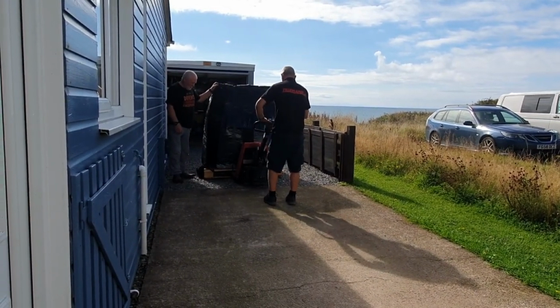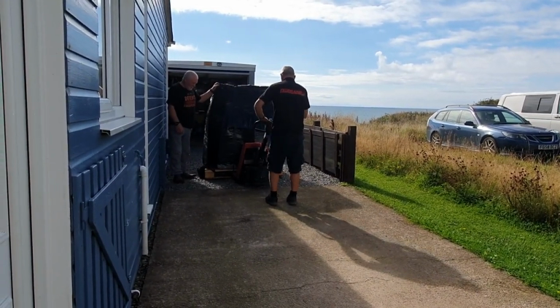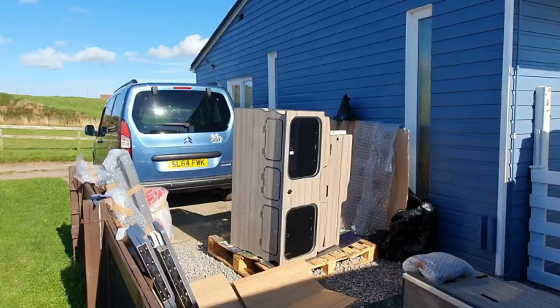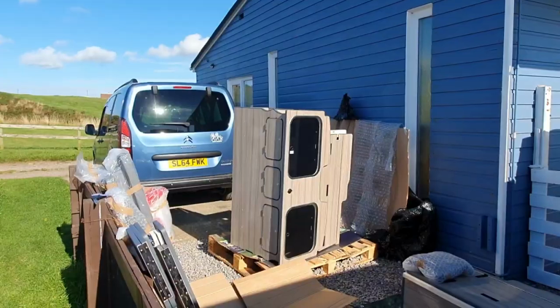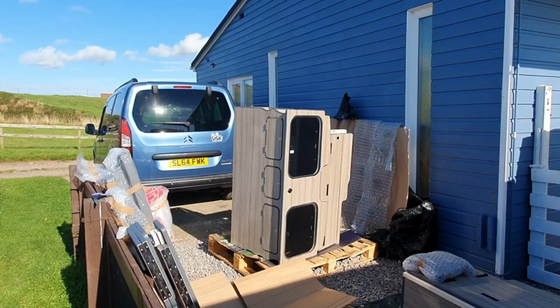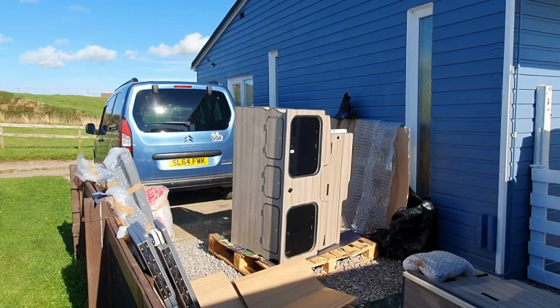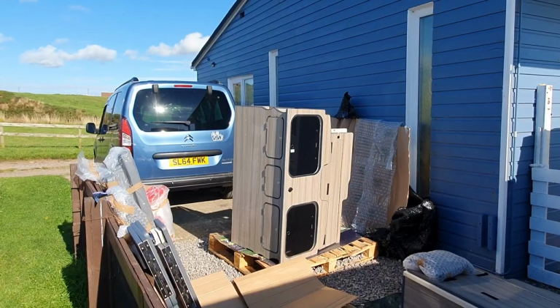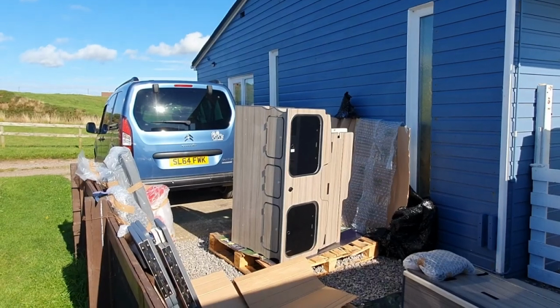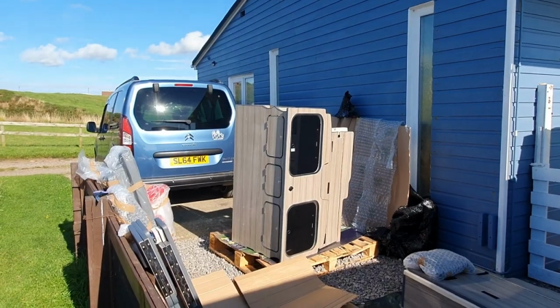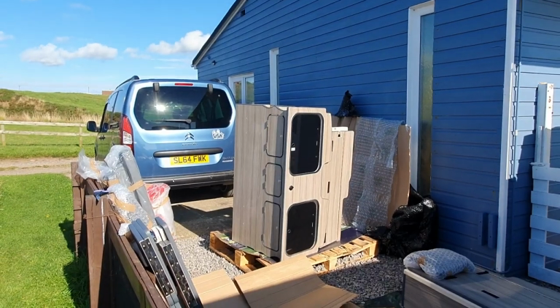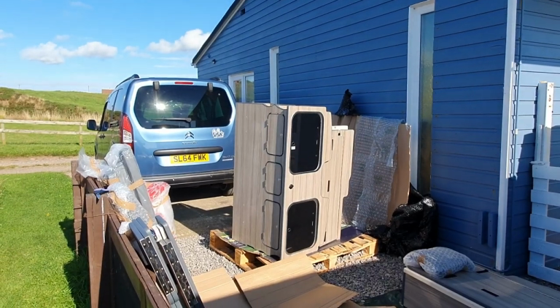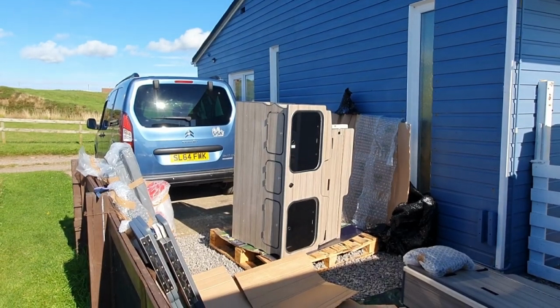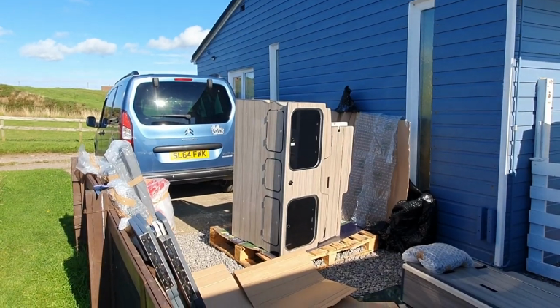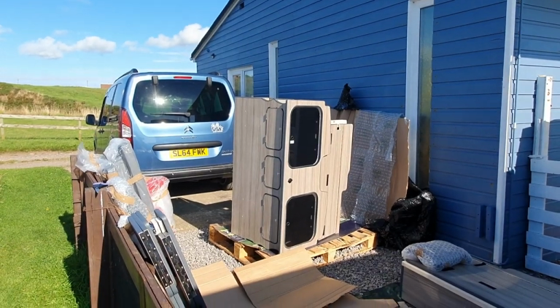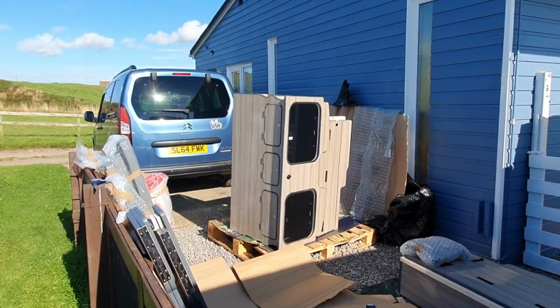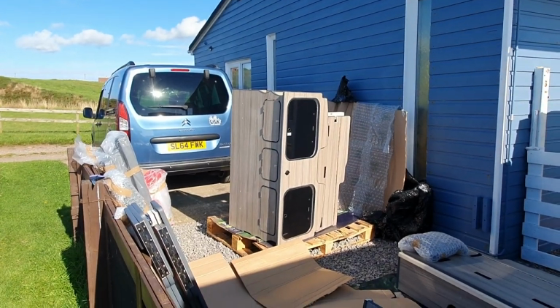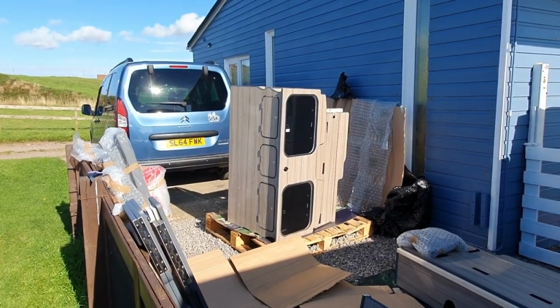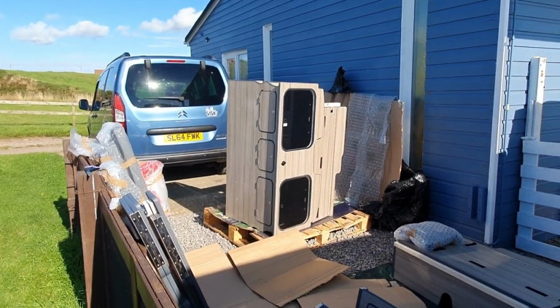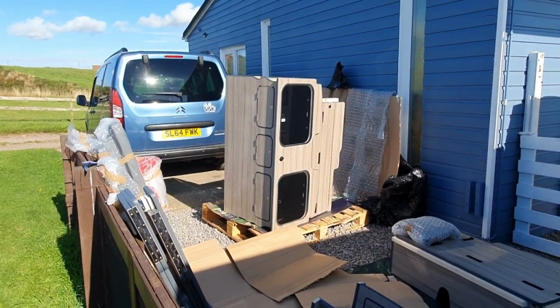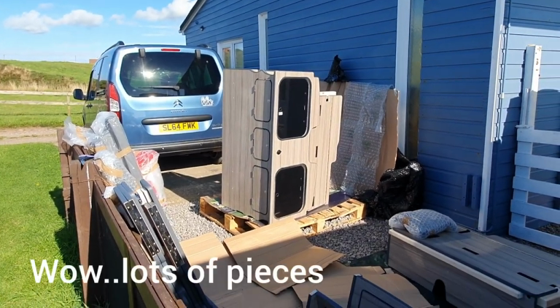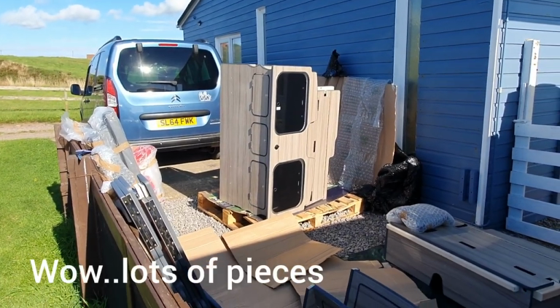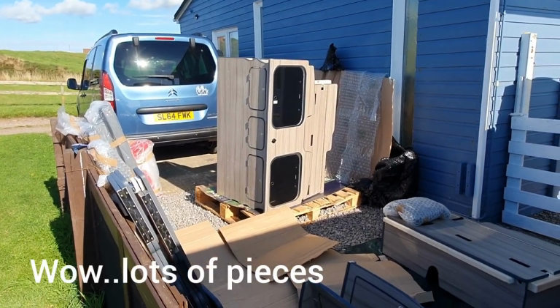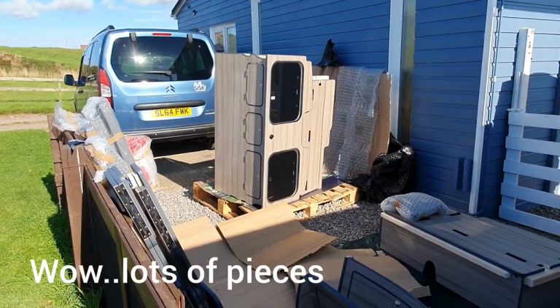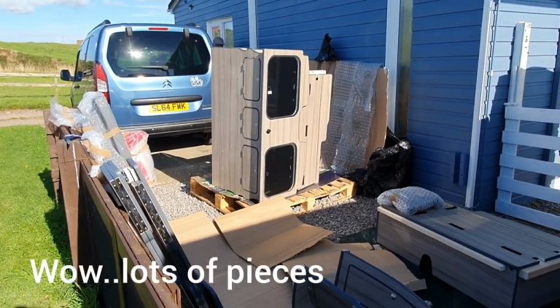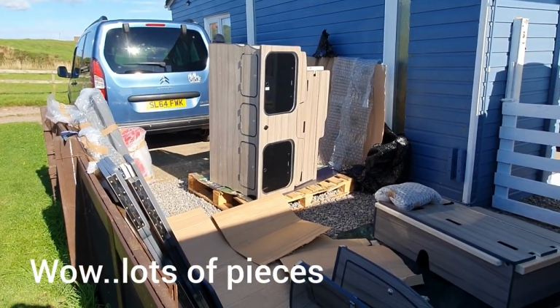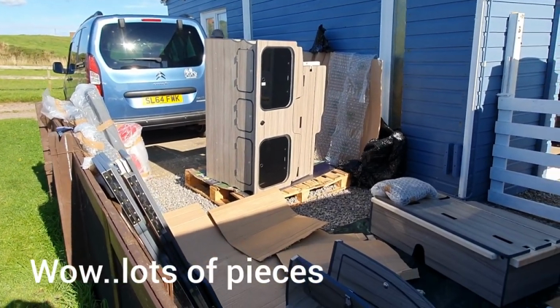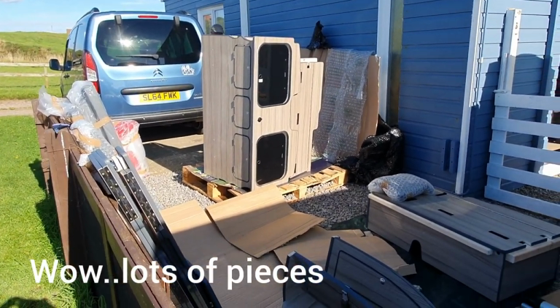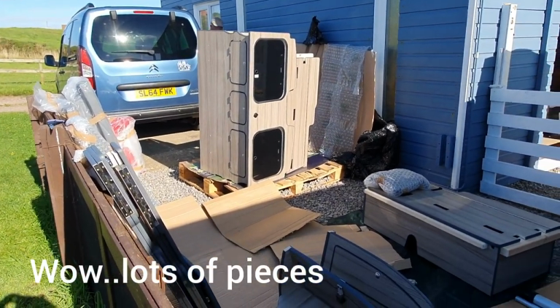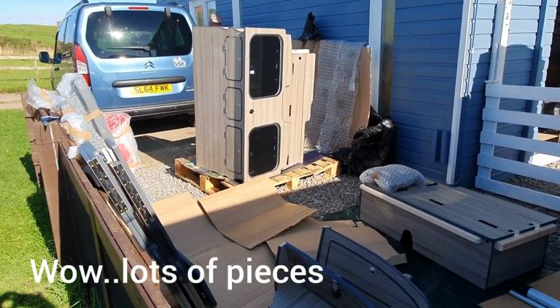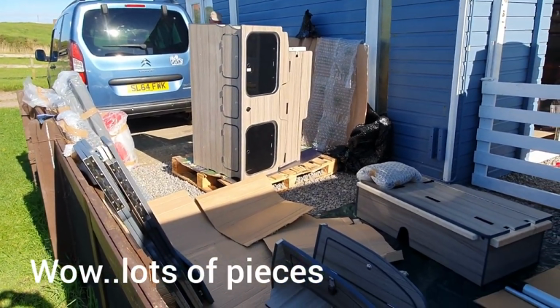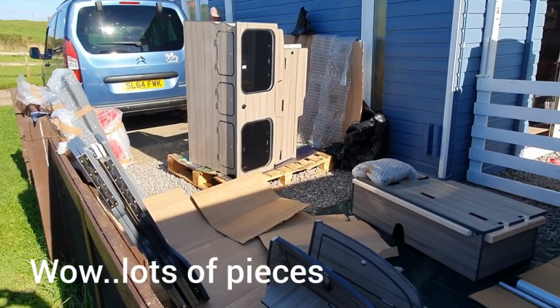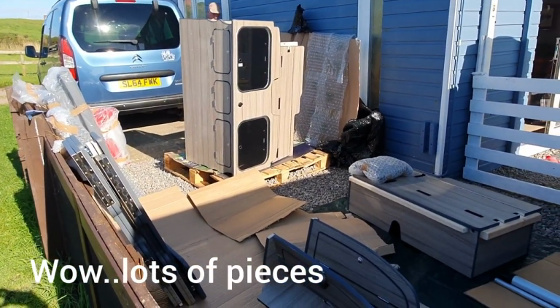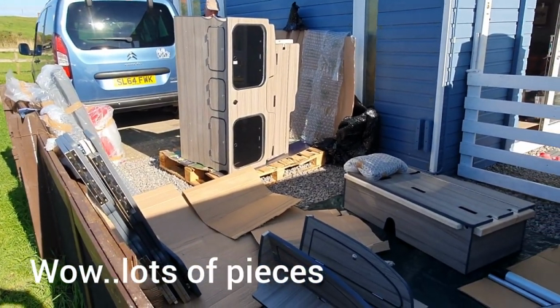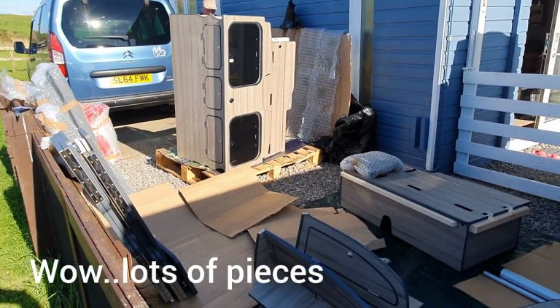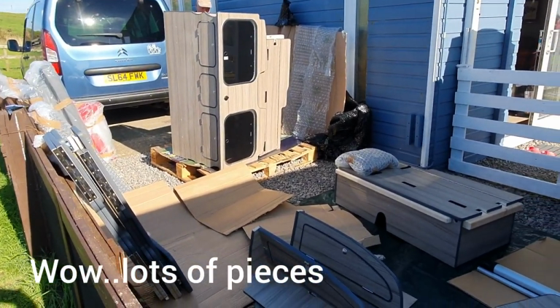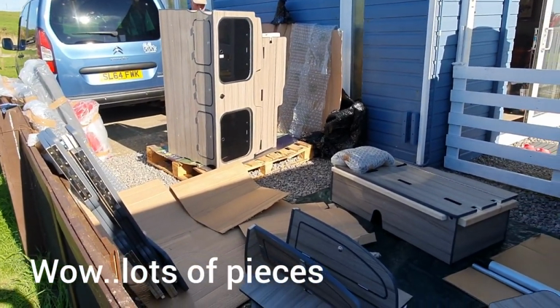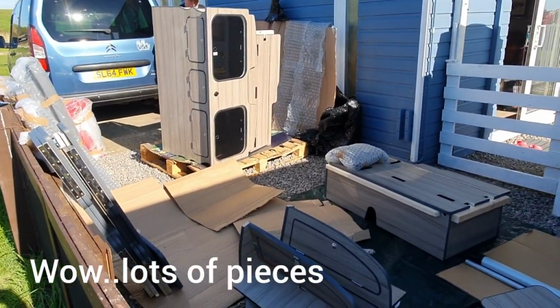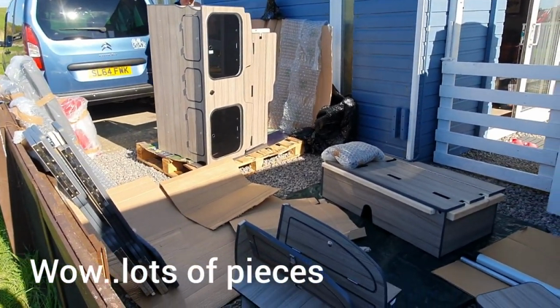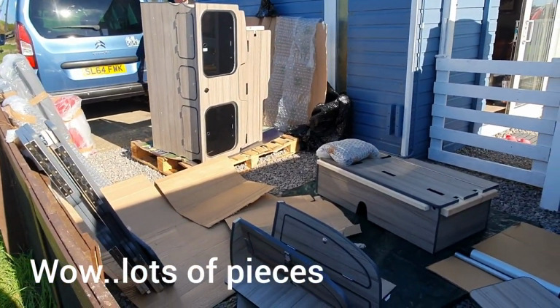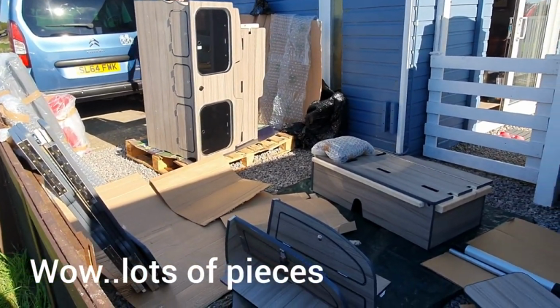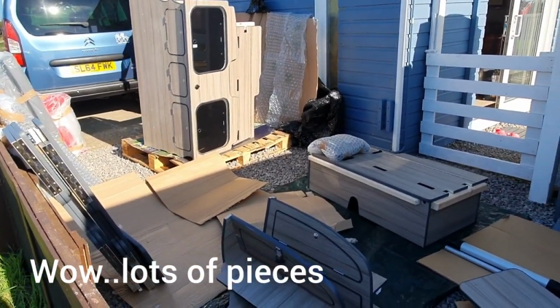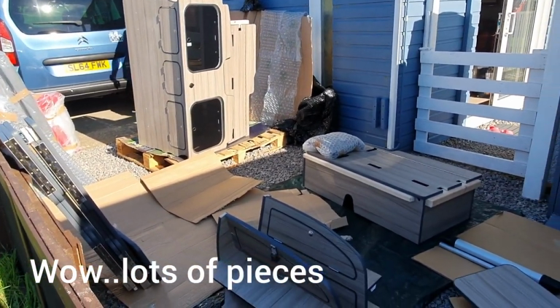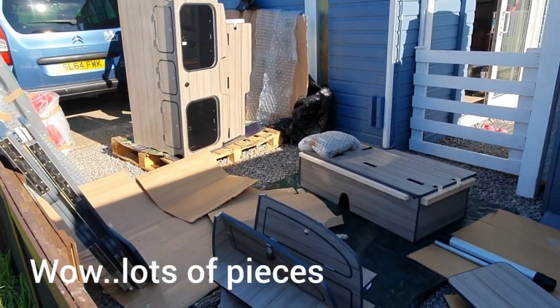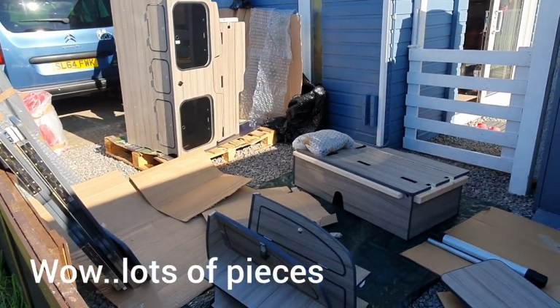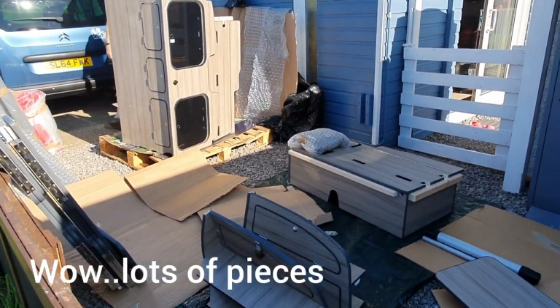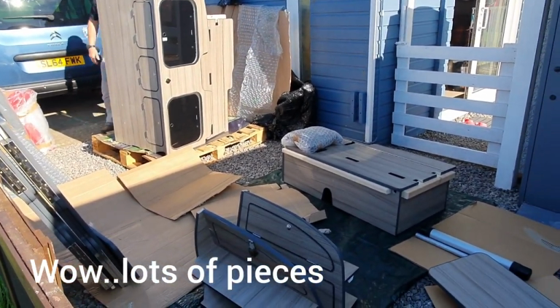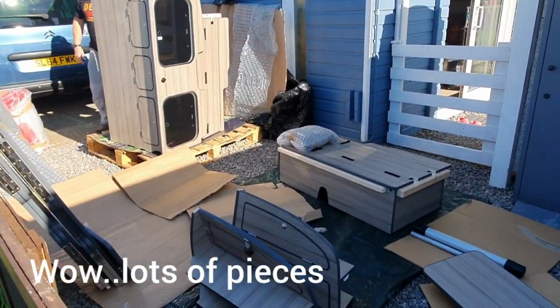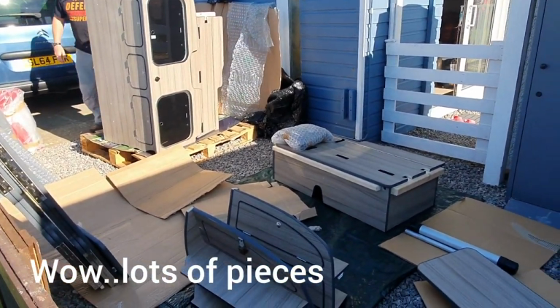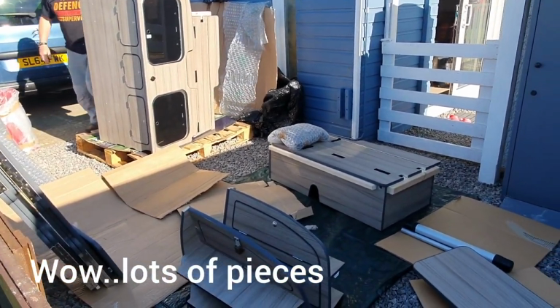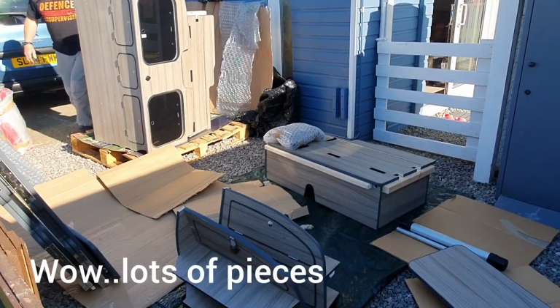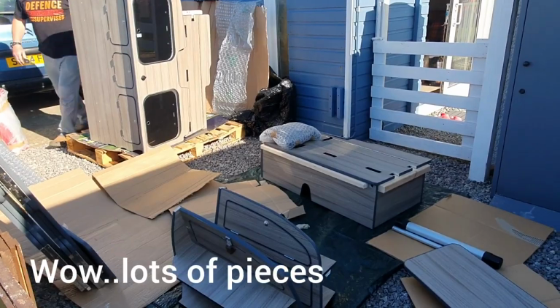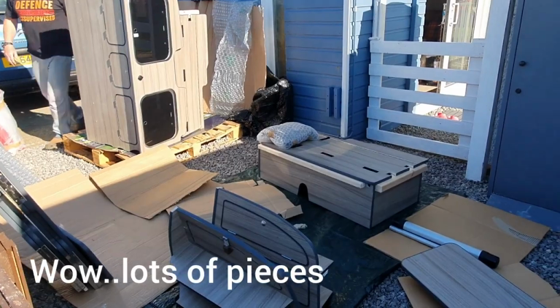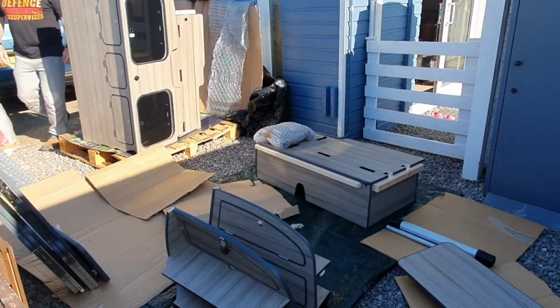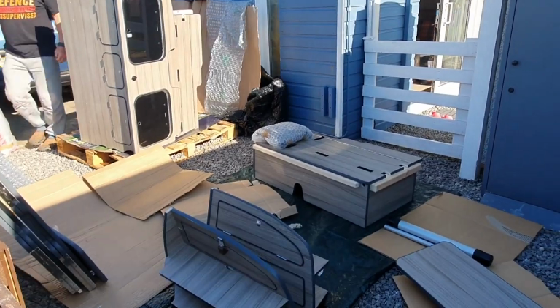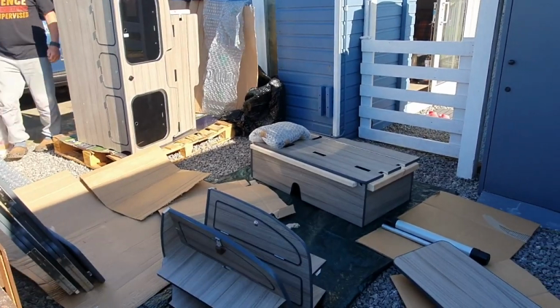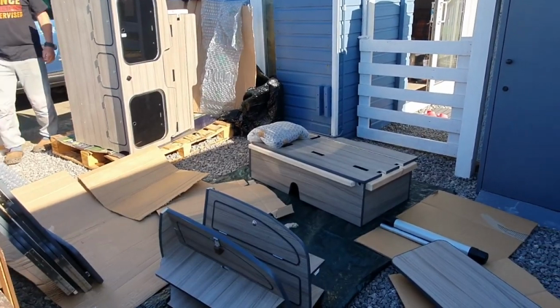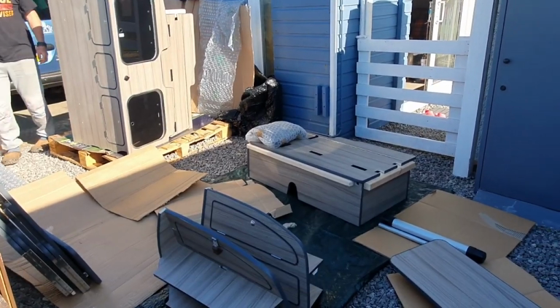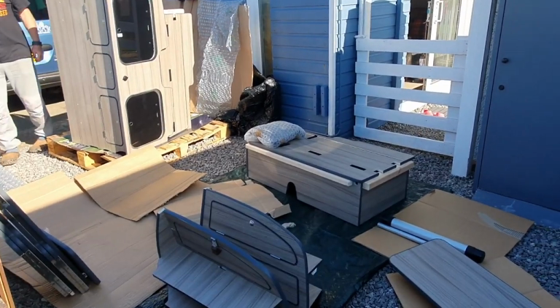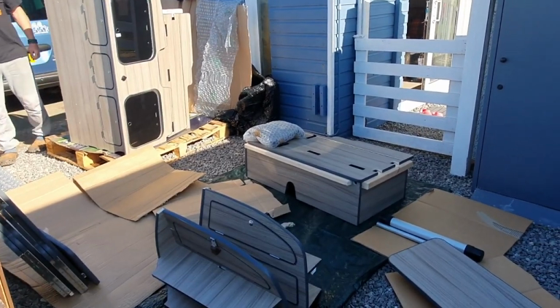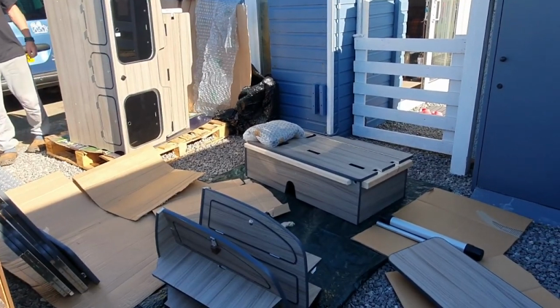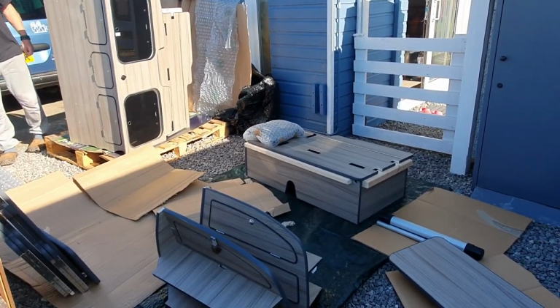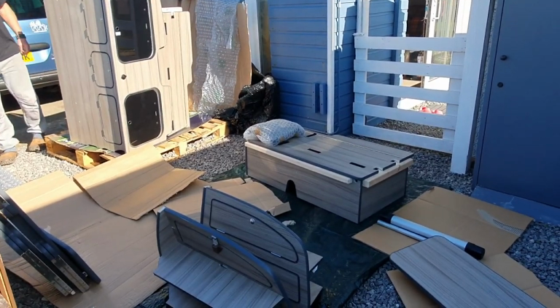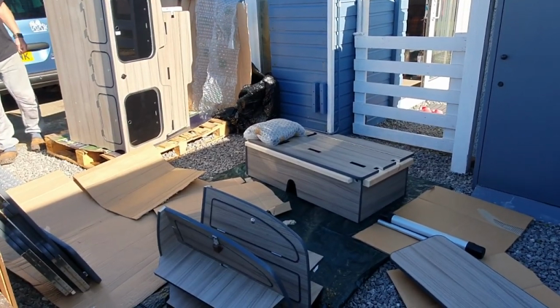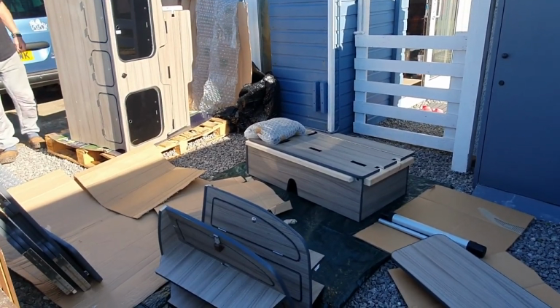We are unboxing — goodness, how's all that going to go in the car? I know it does, but looking at it...